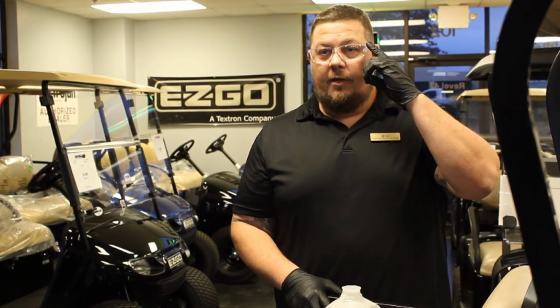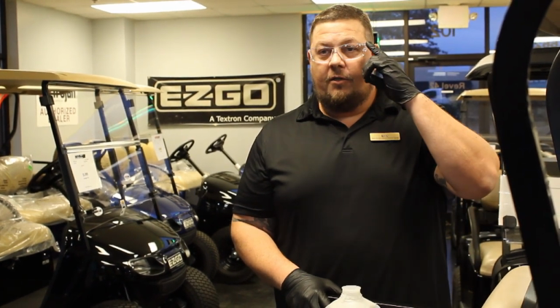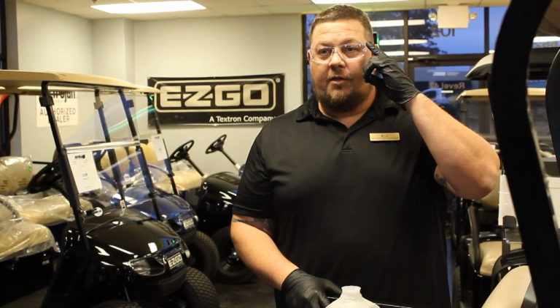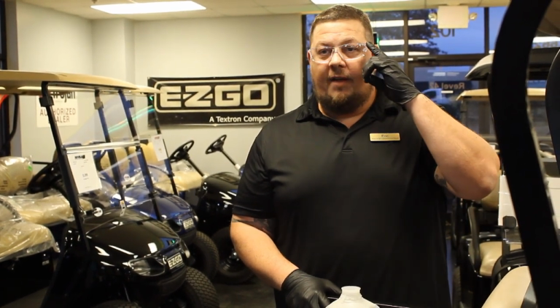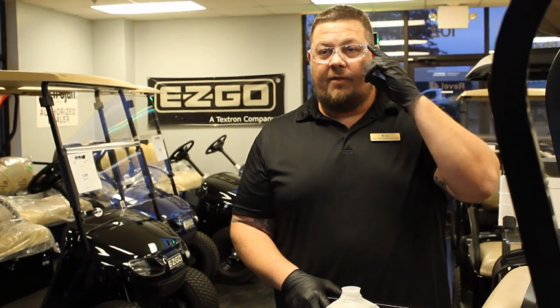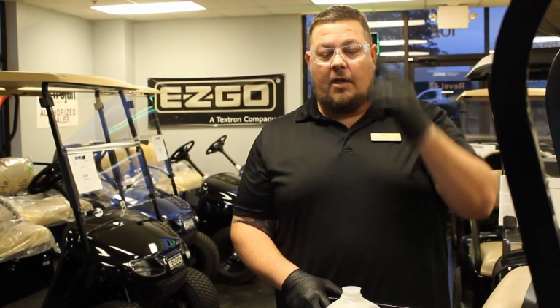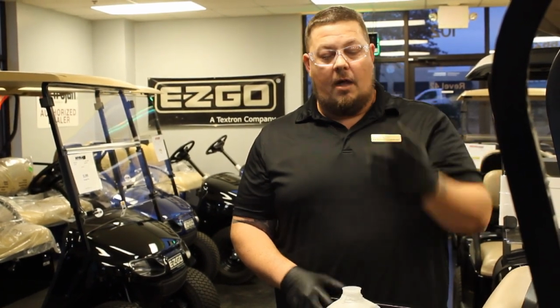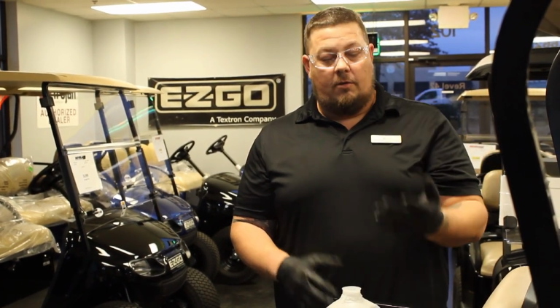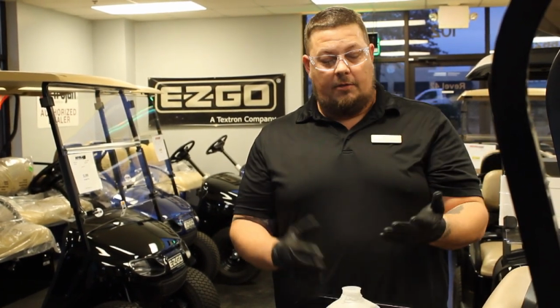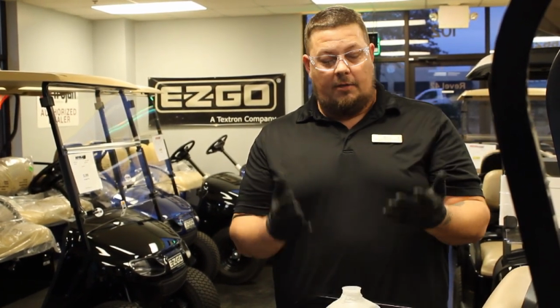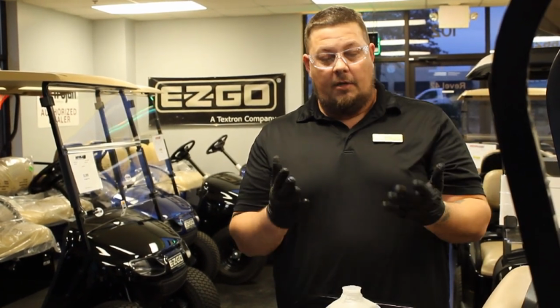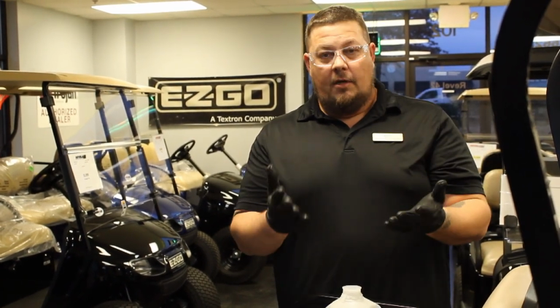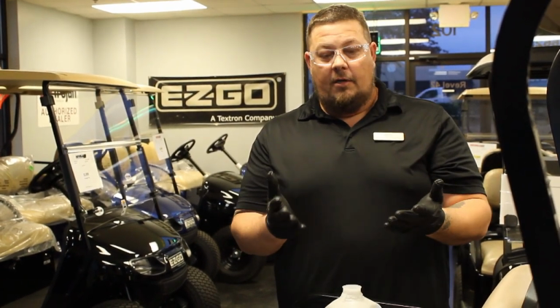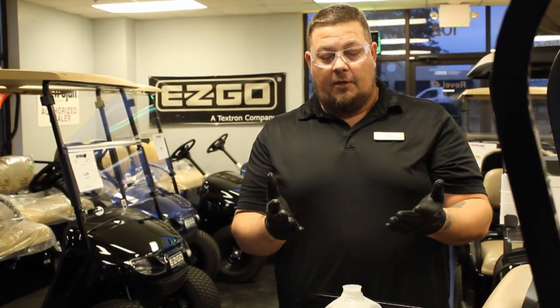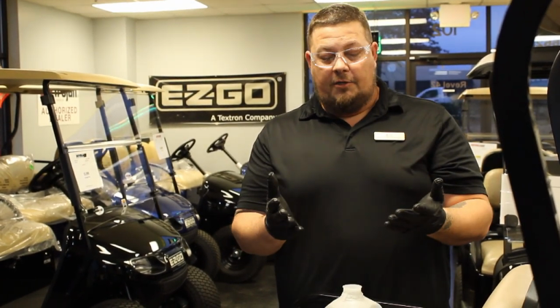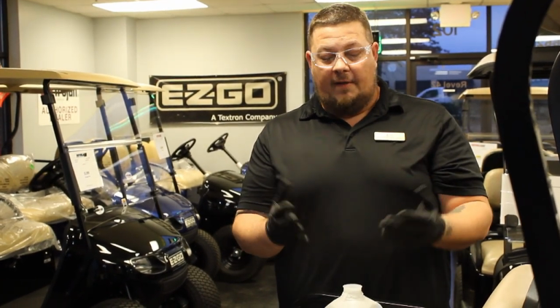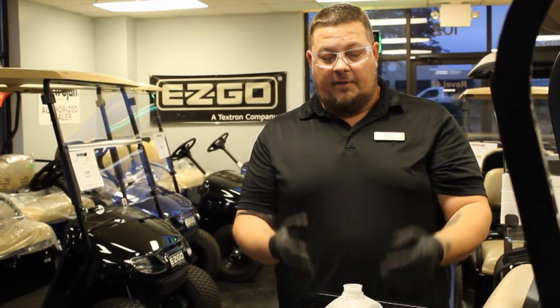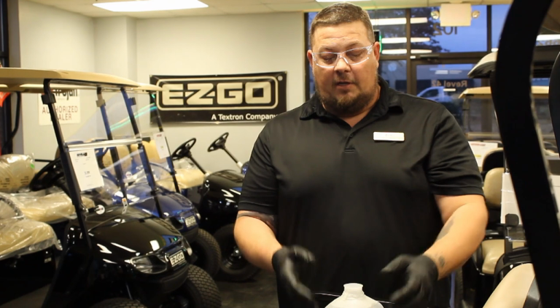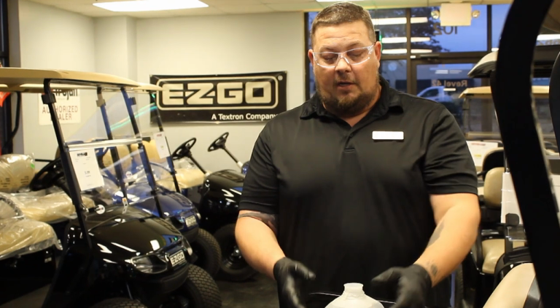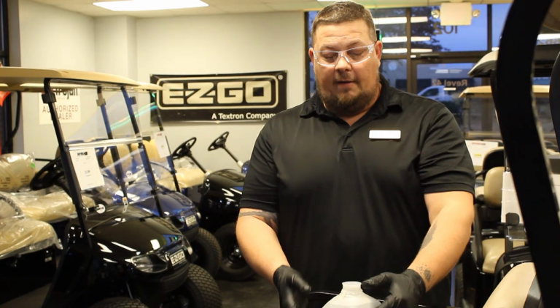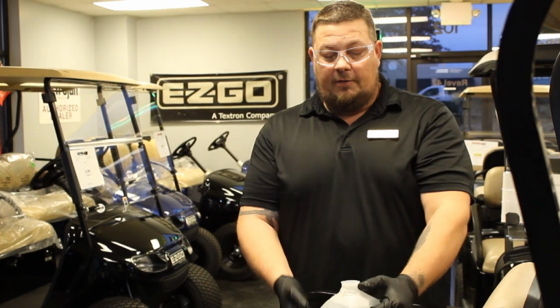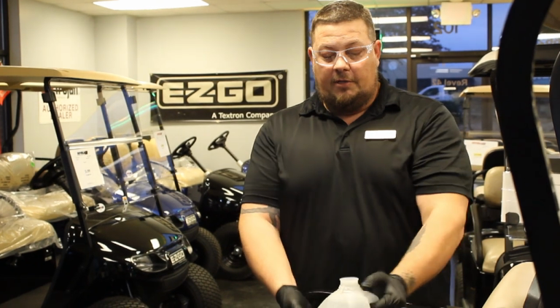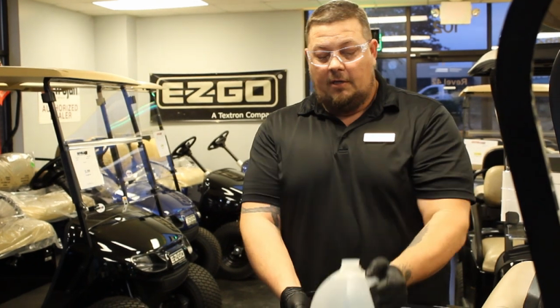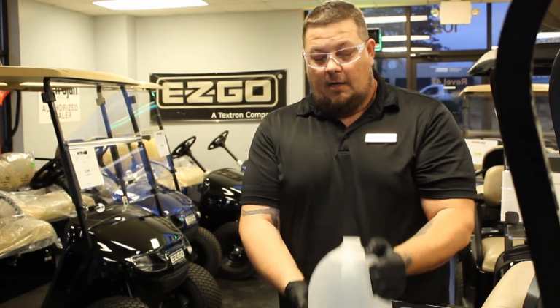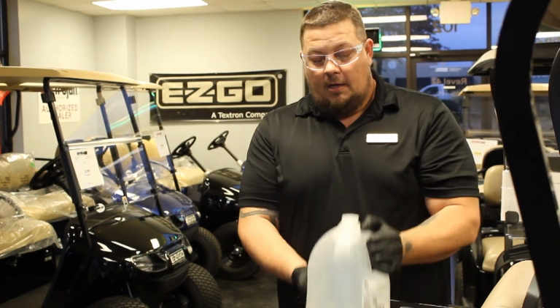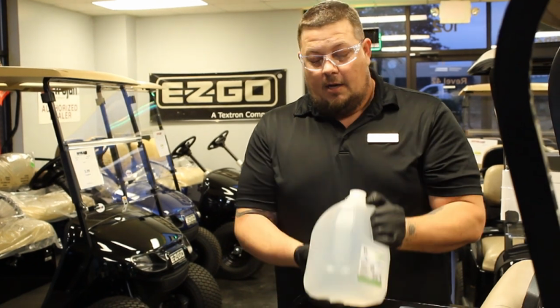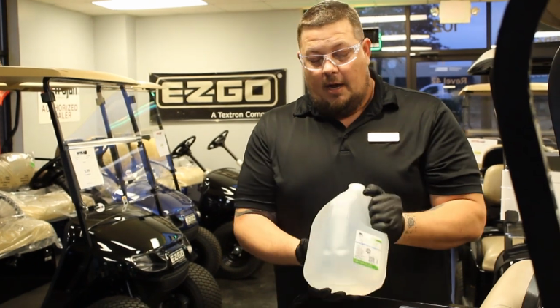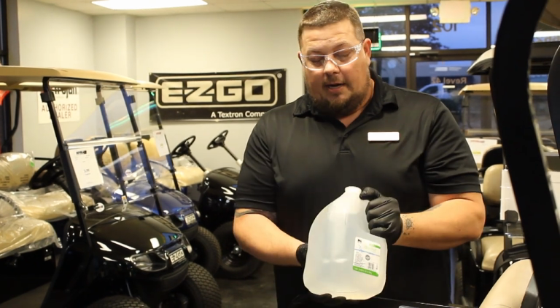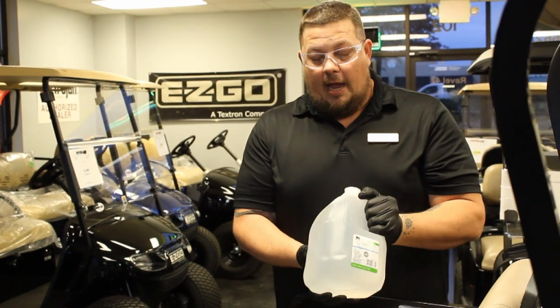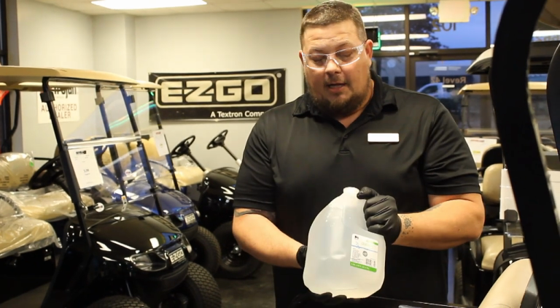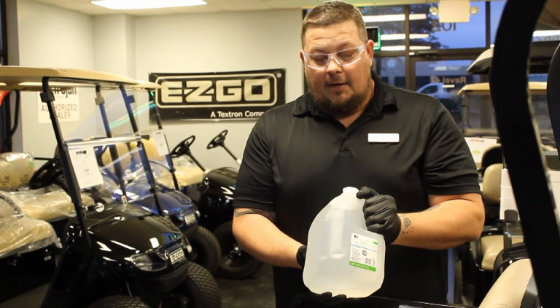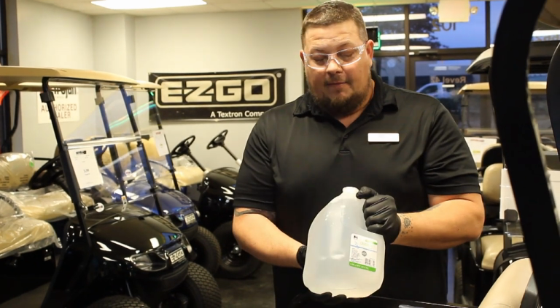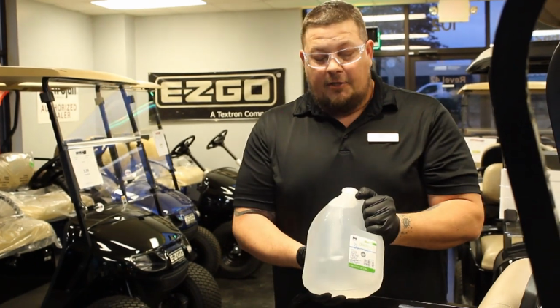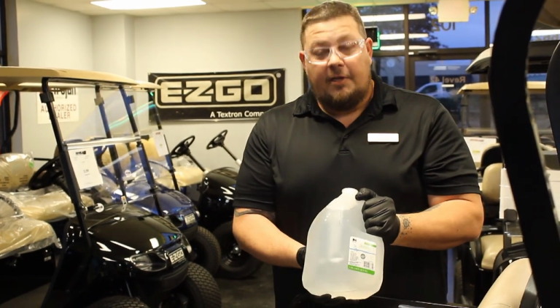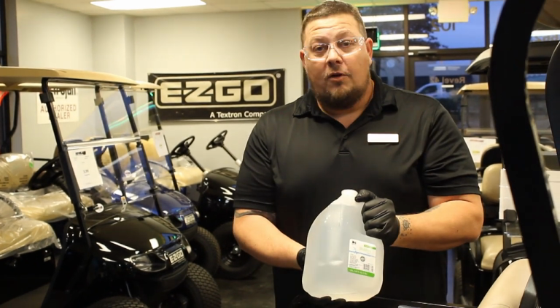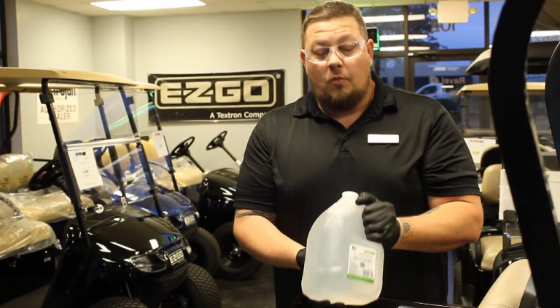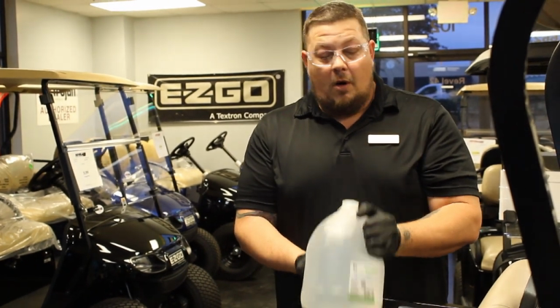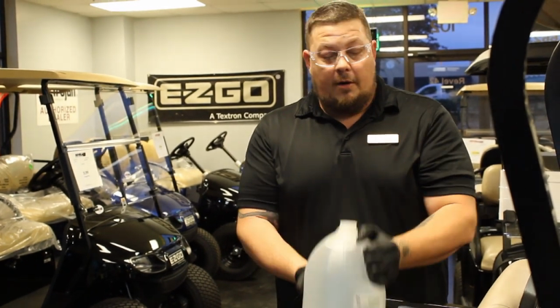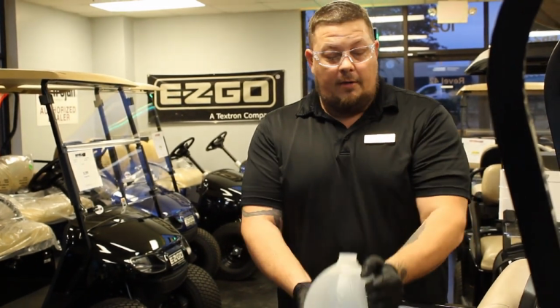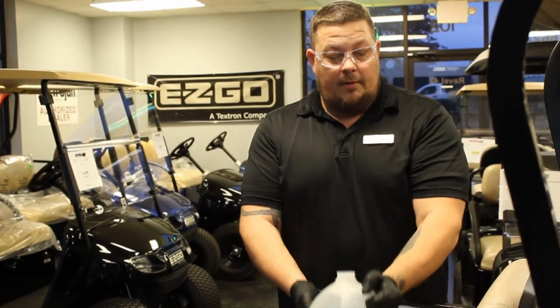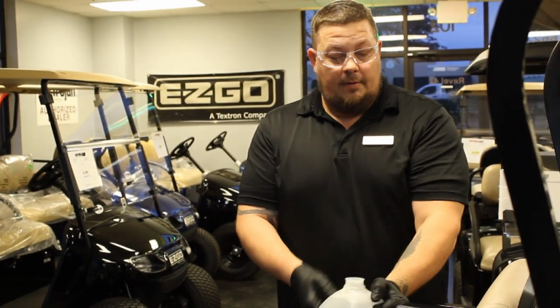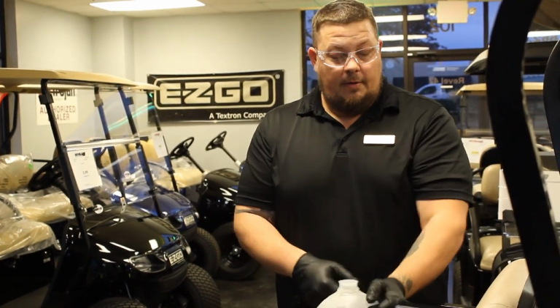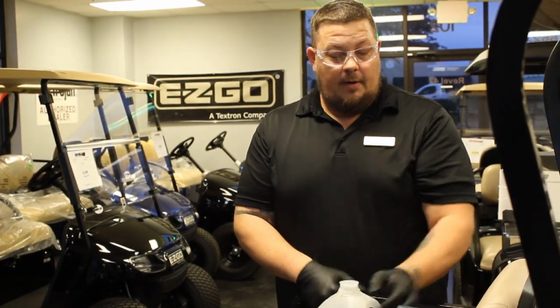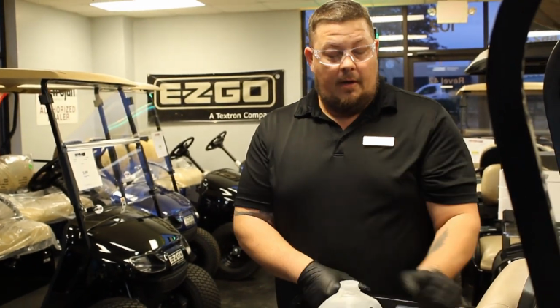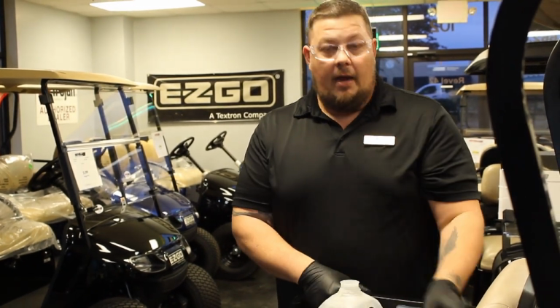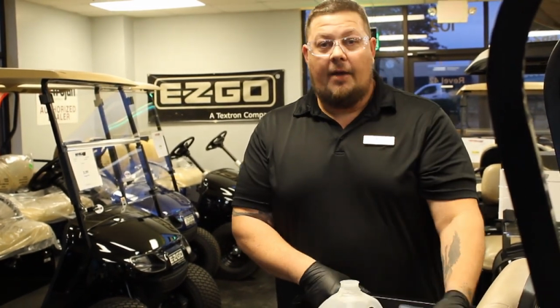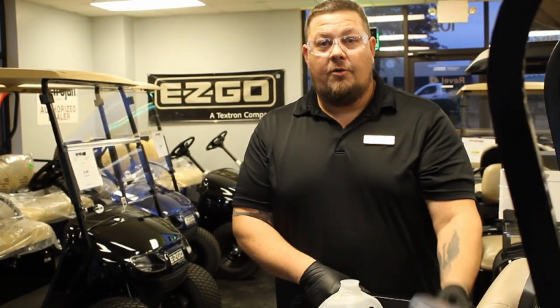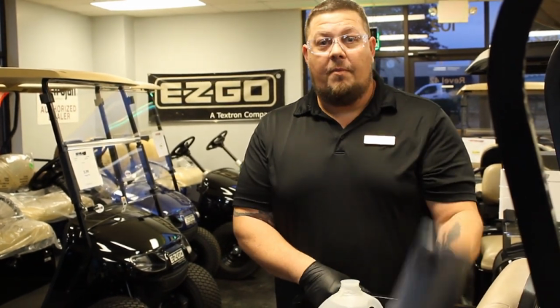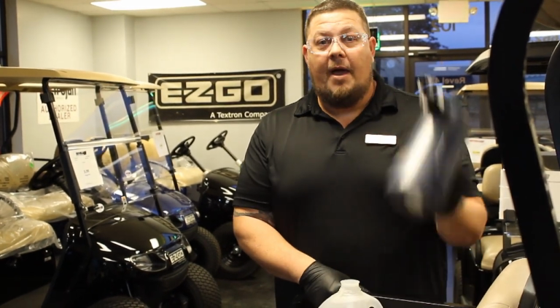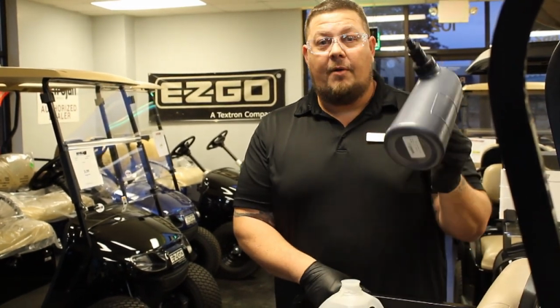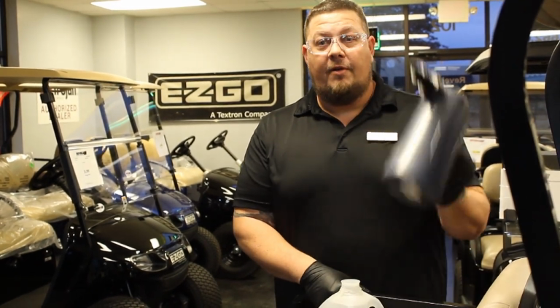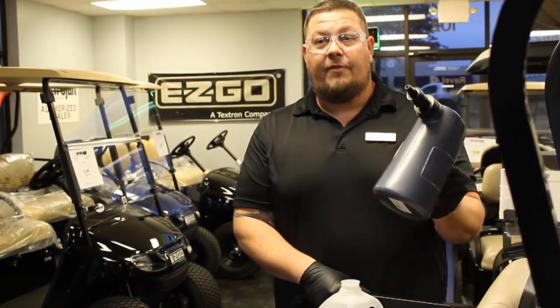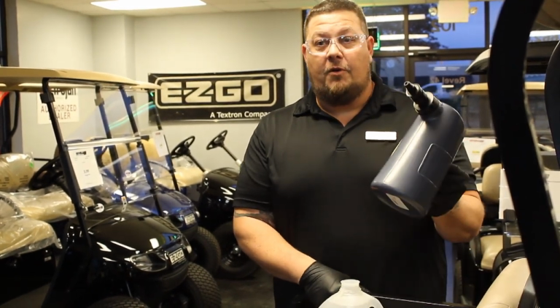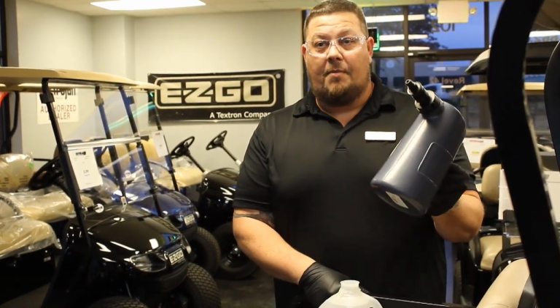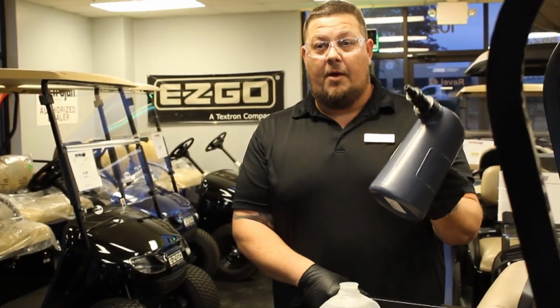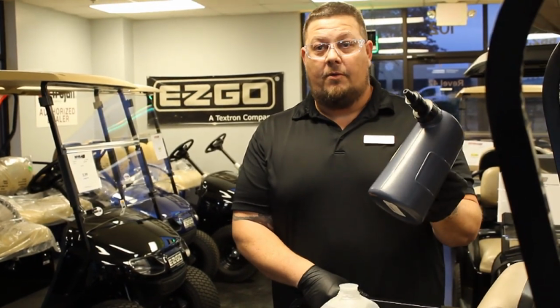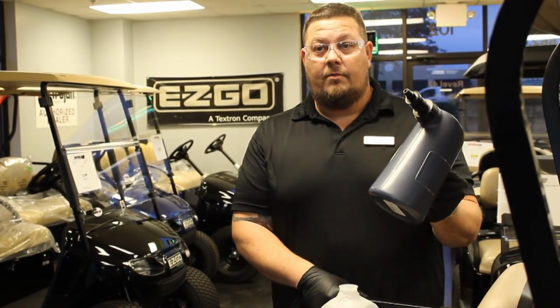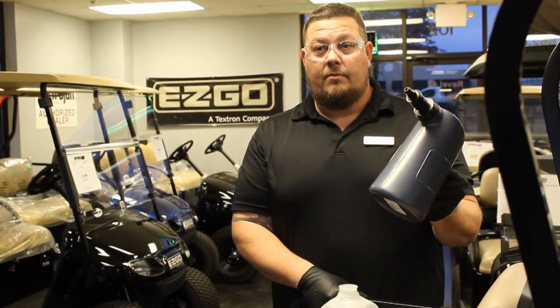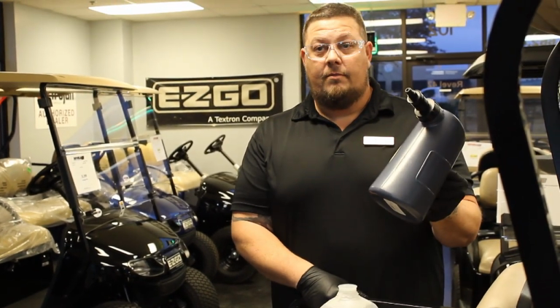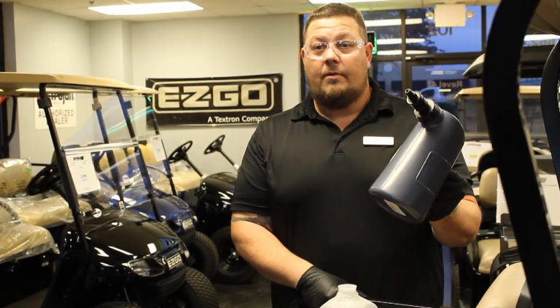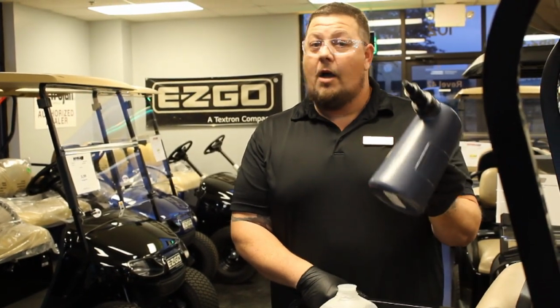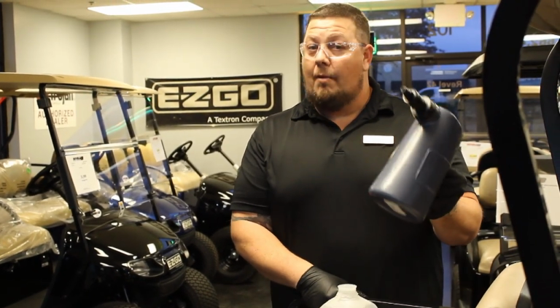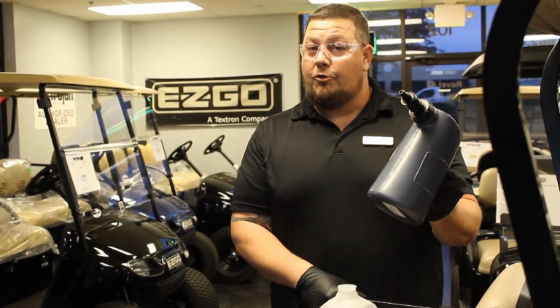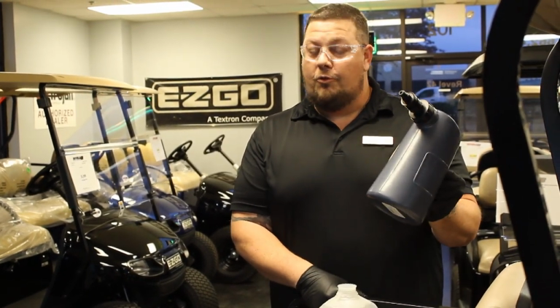You need your safety goggles, your safety gloves, a gallon of distilled water, and your battery fill bottle — optional.